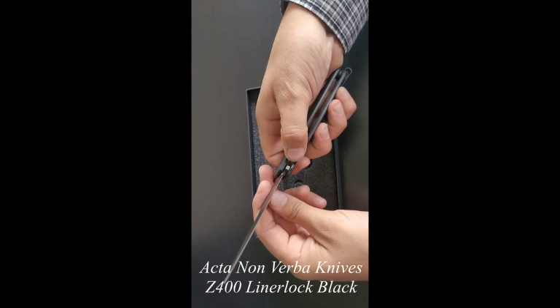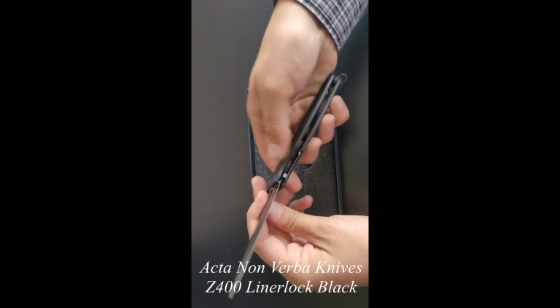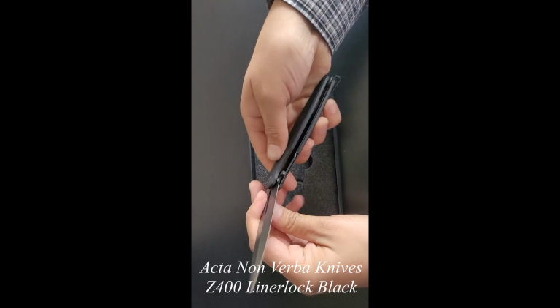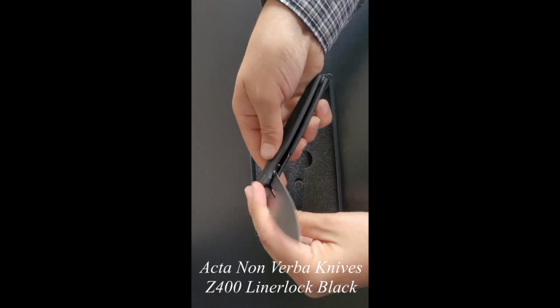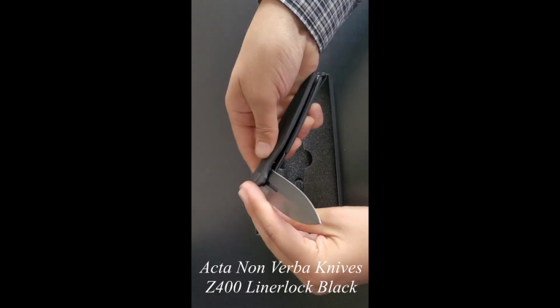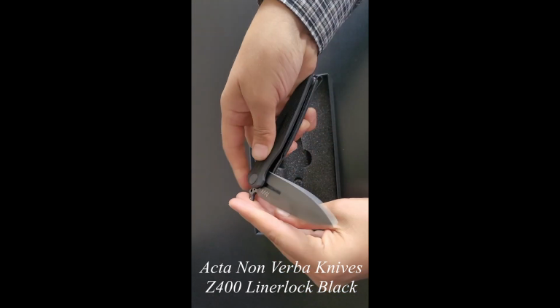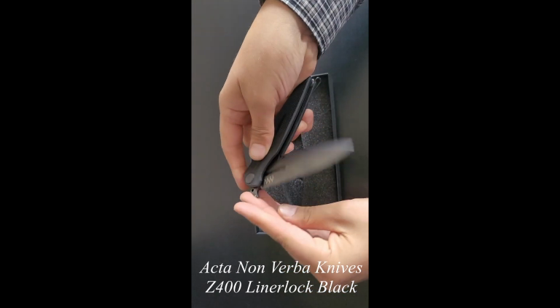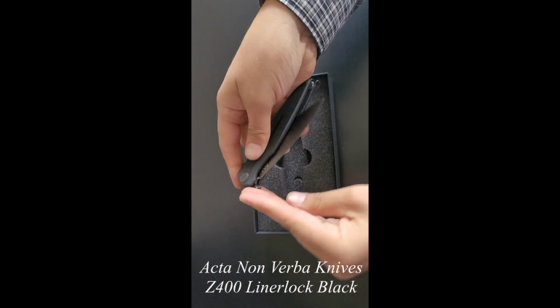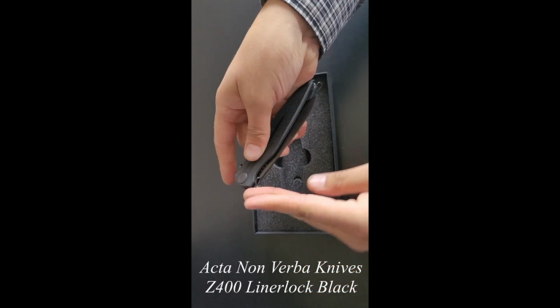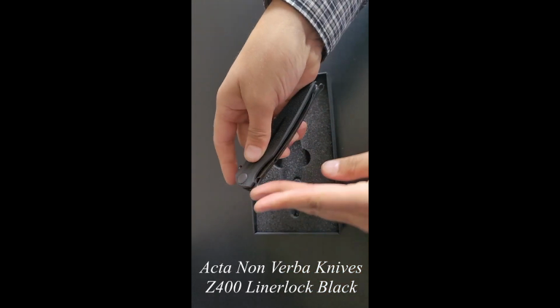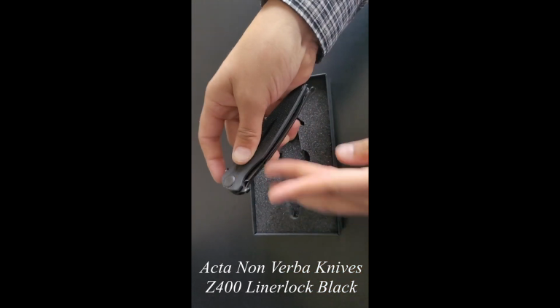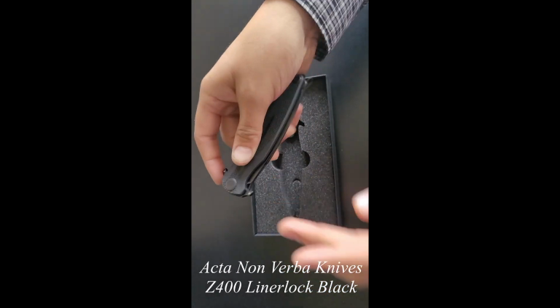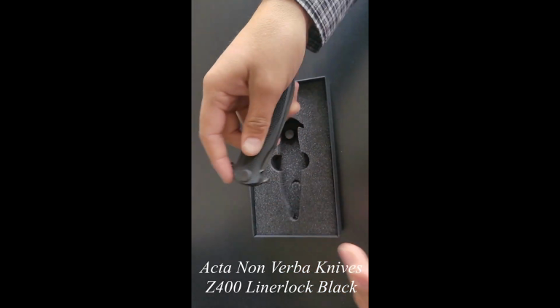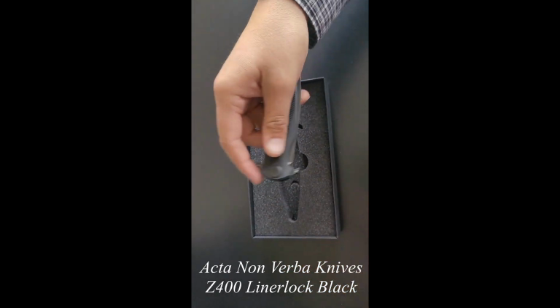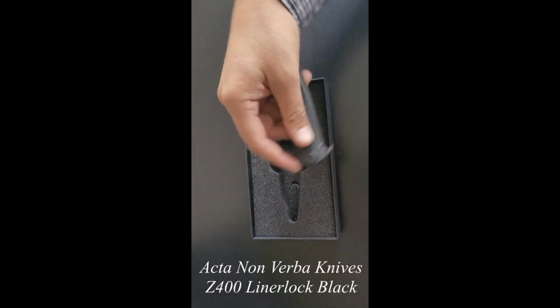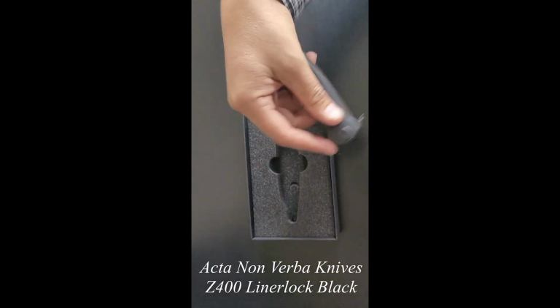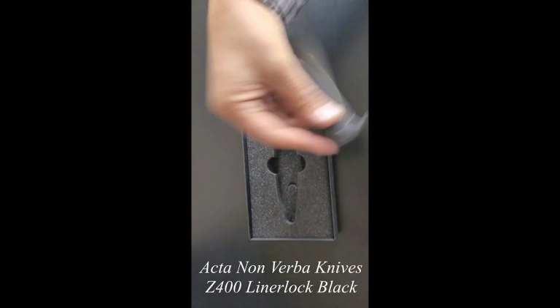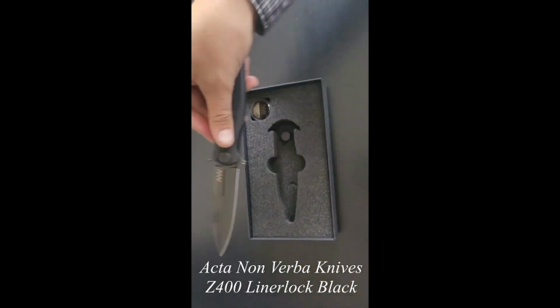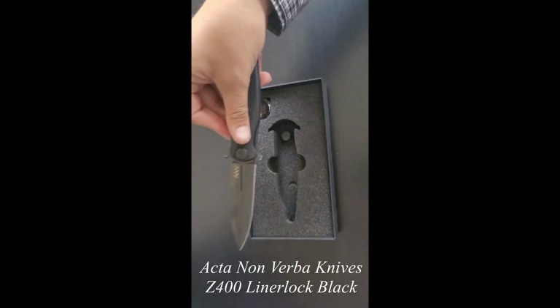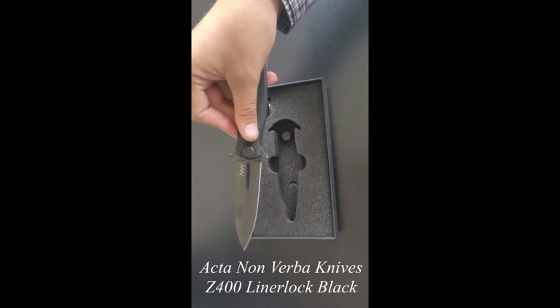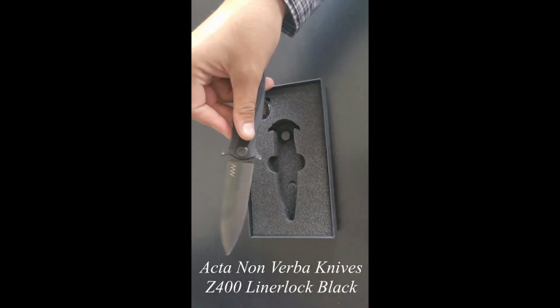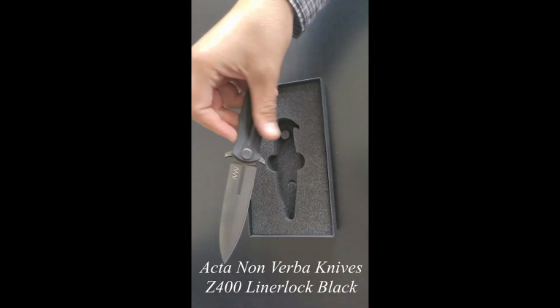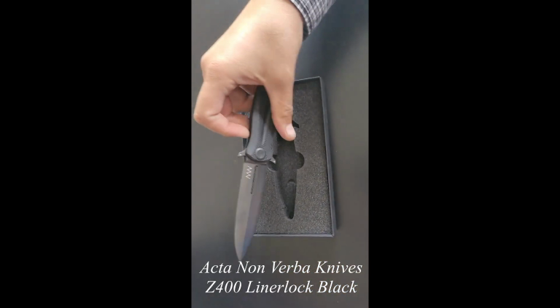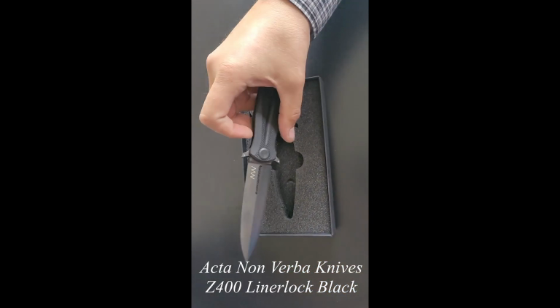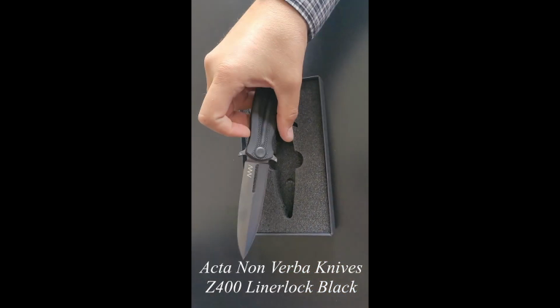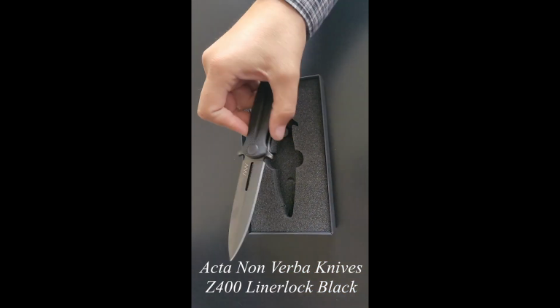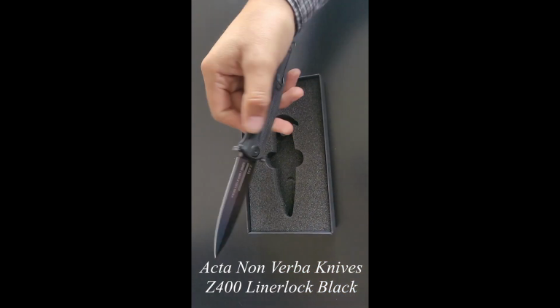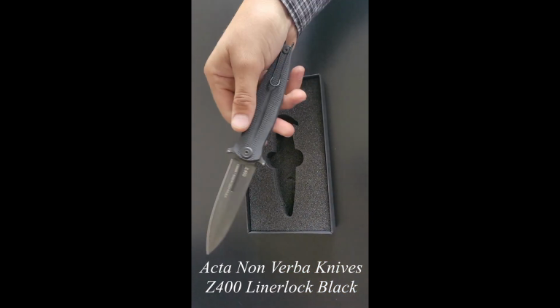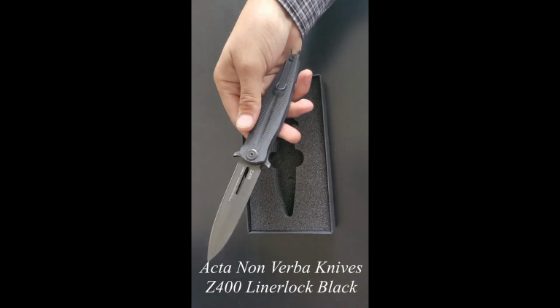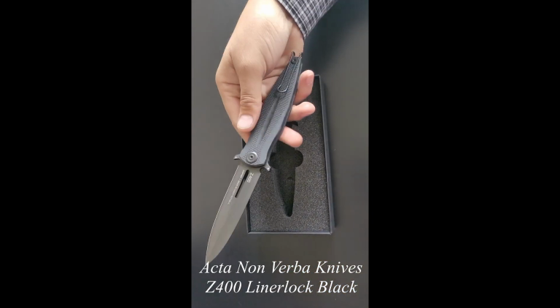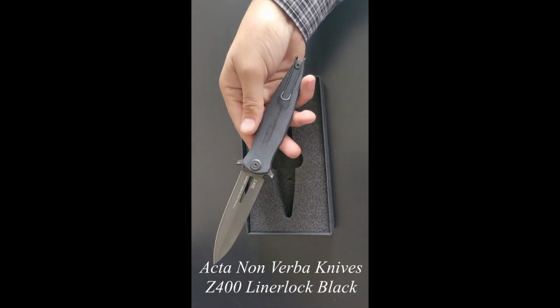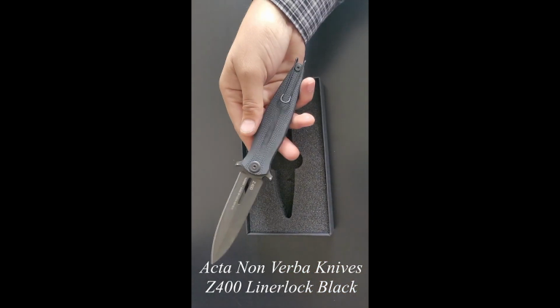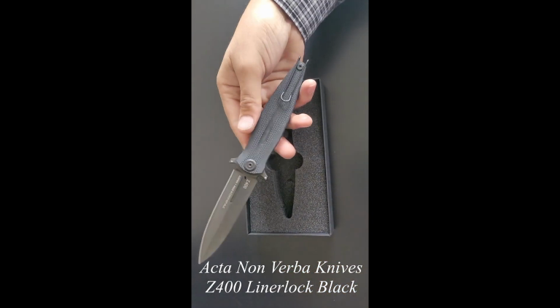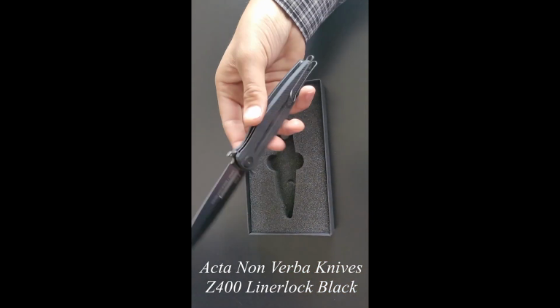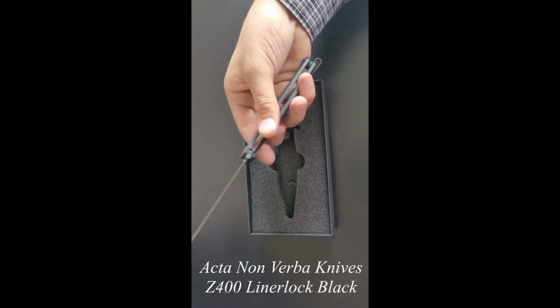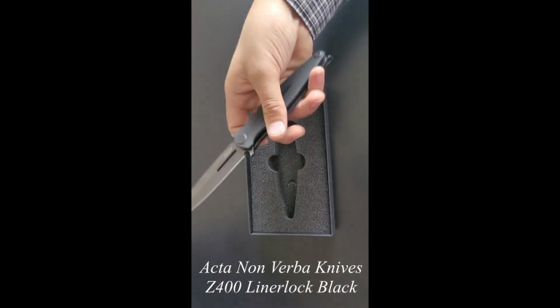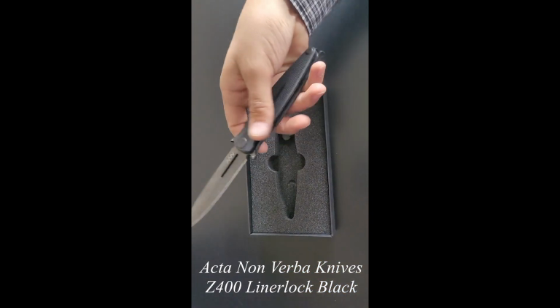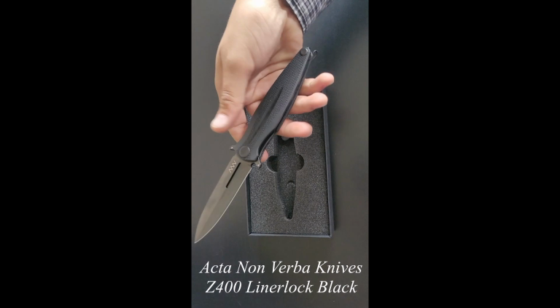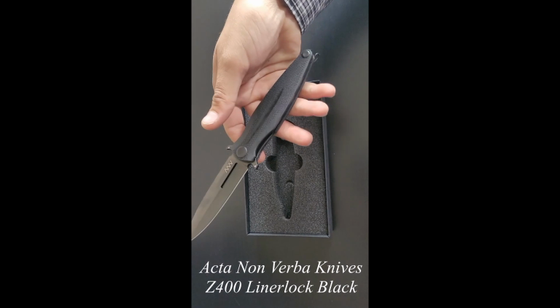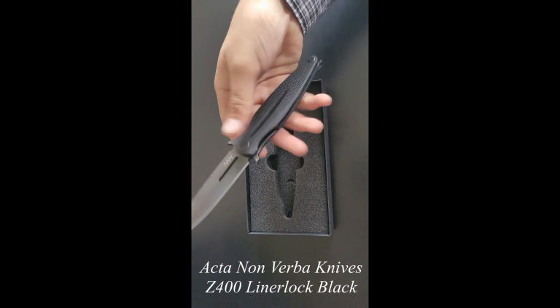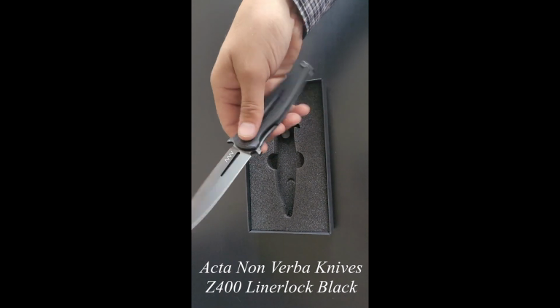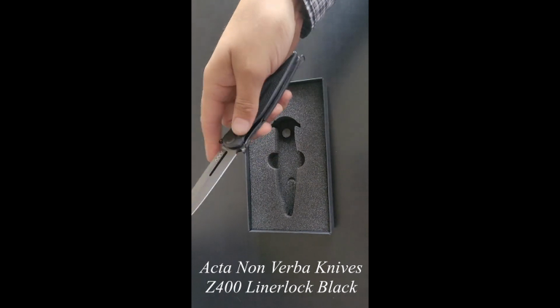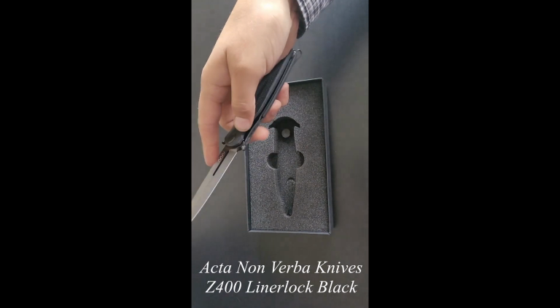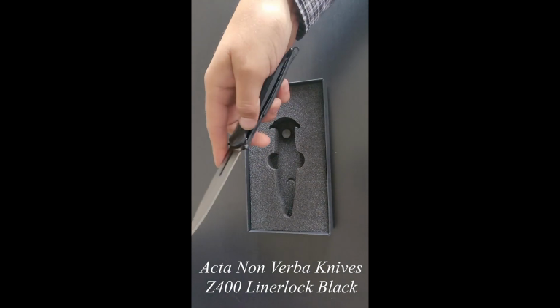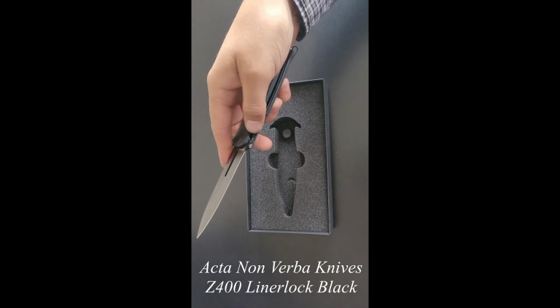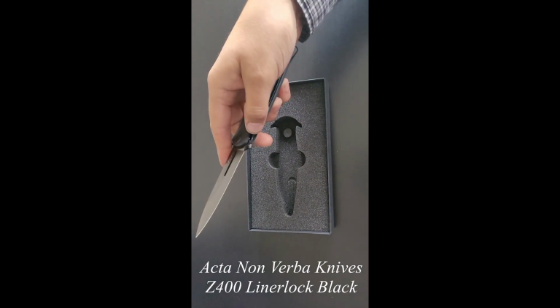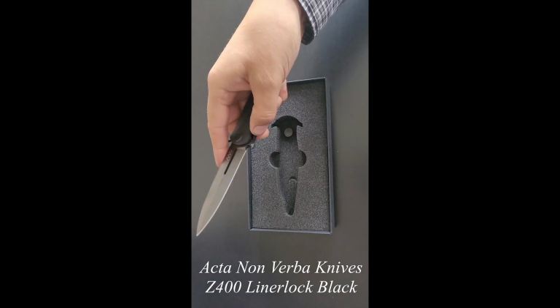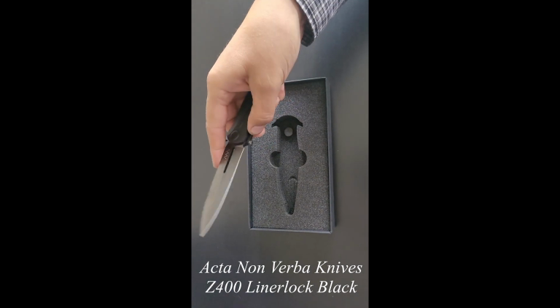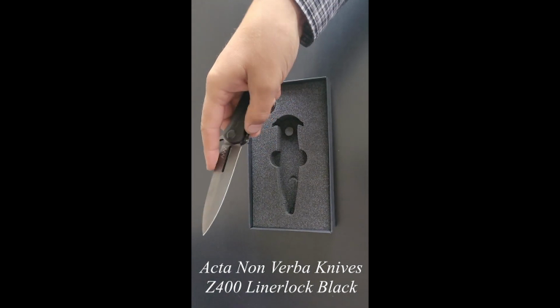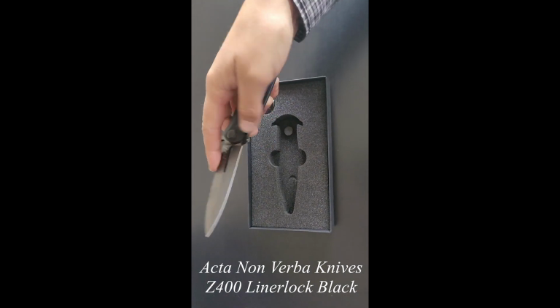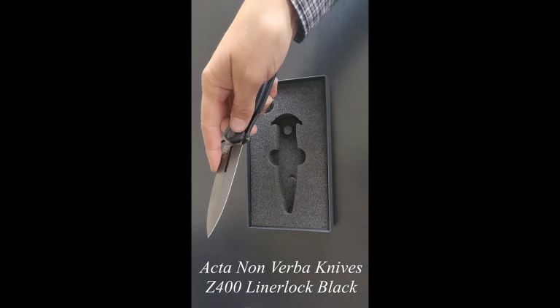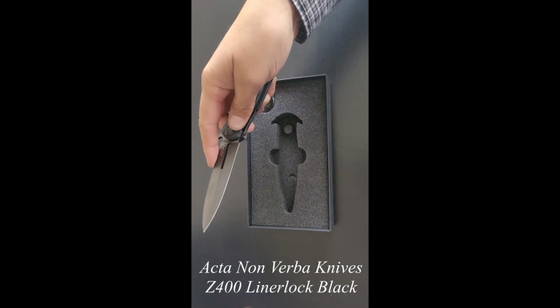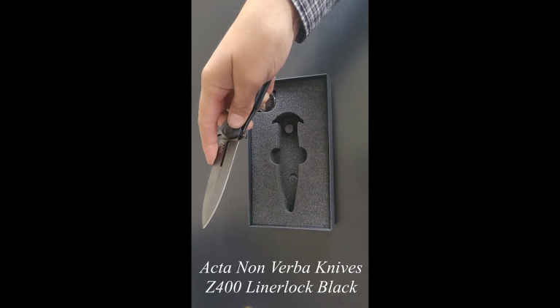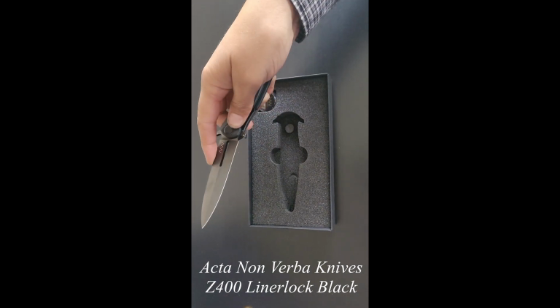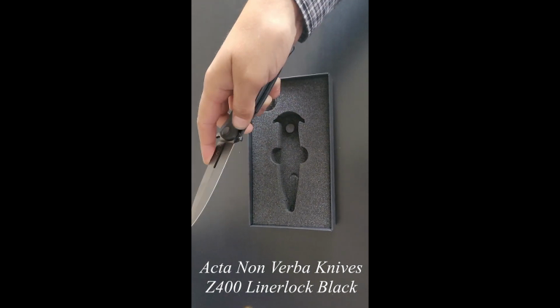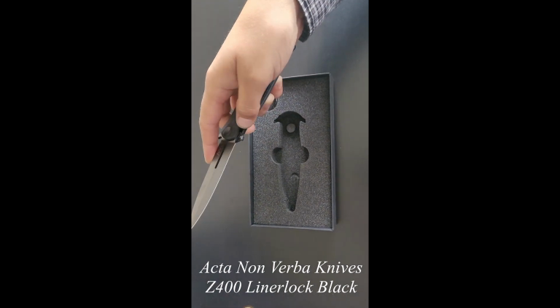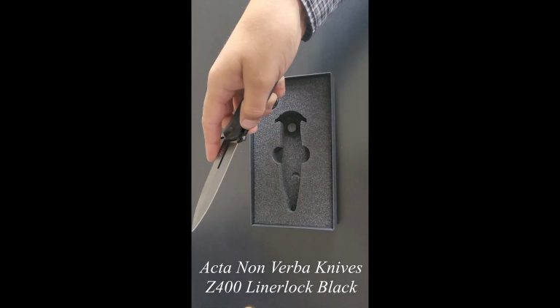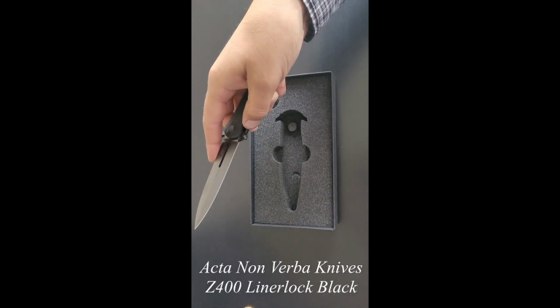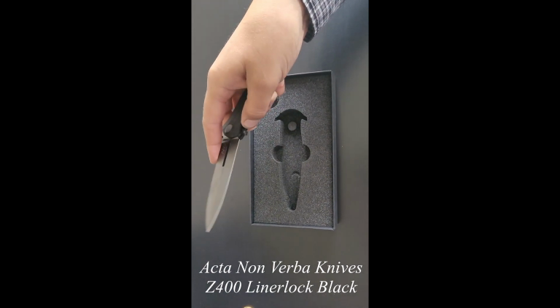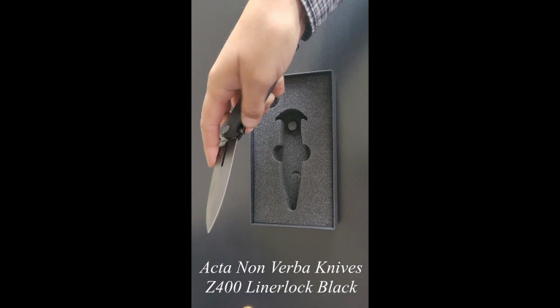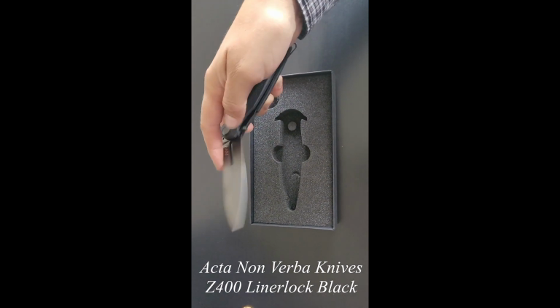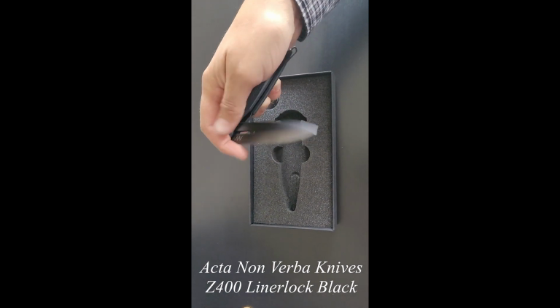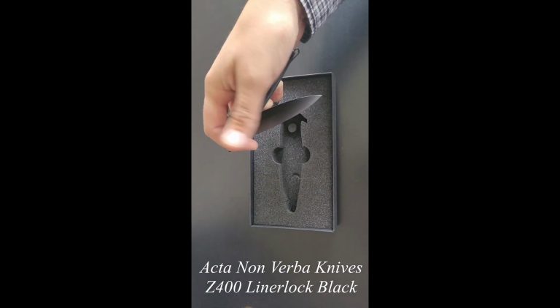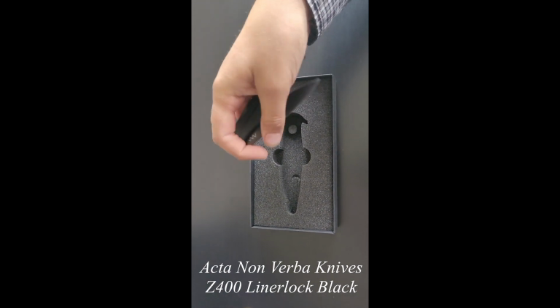Then again, close it. Opens nice and easy. This one looks good.